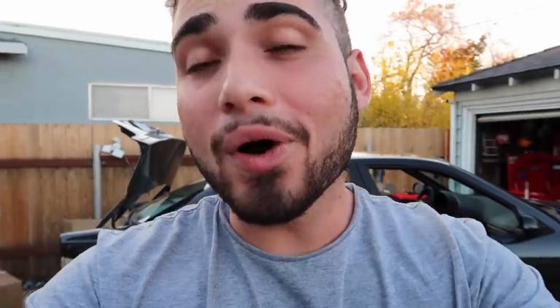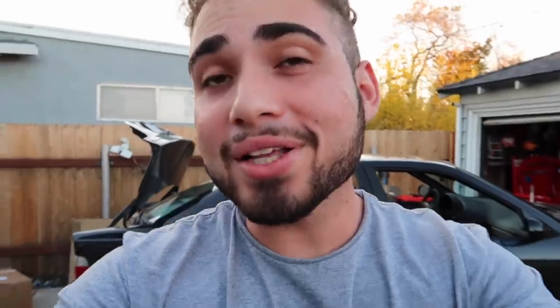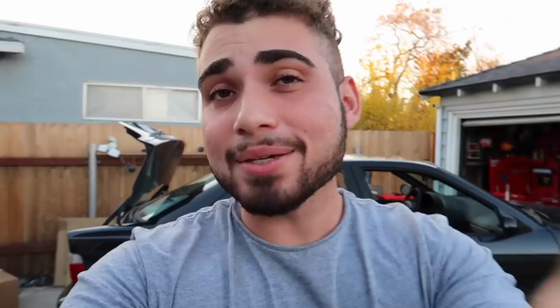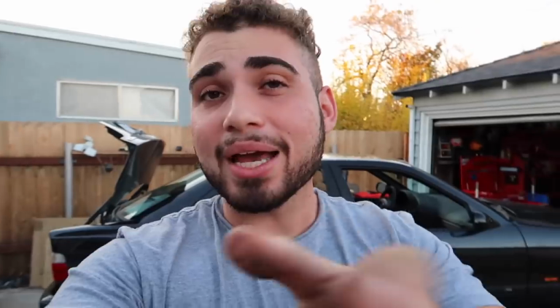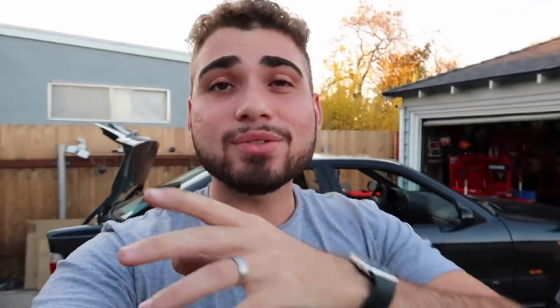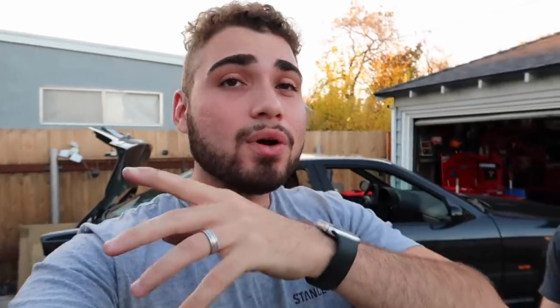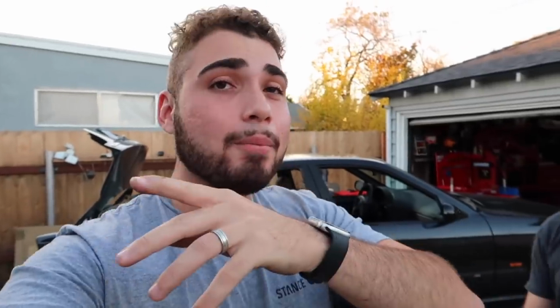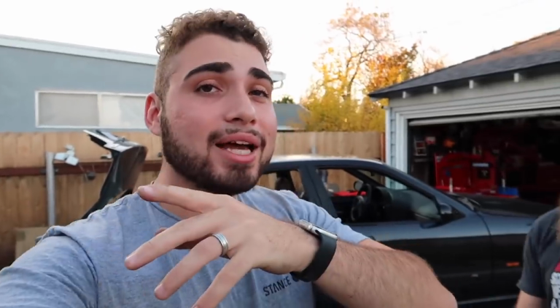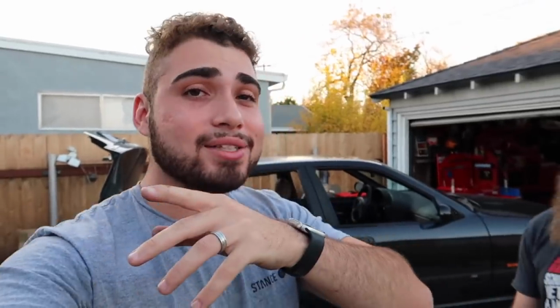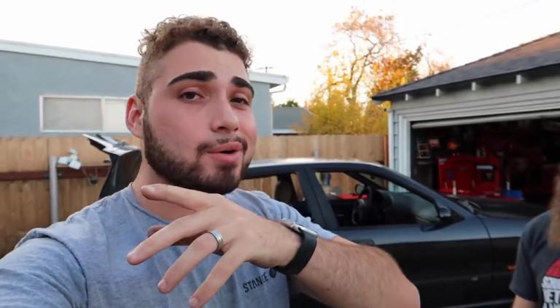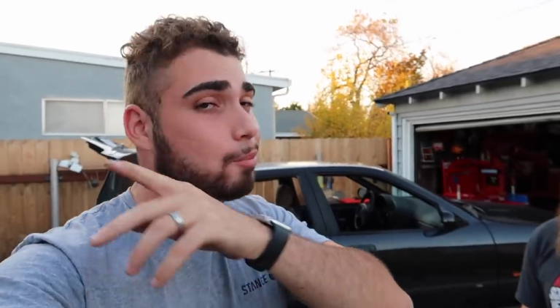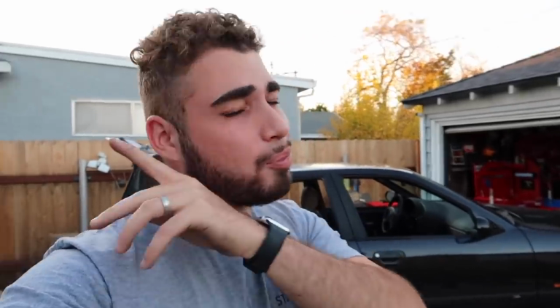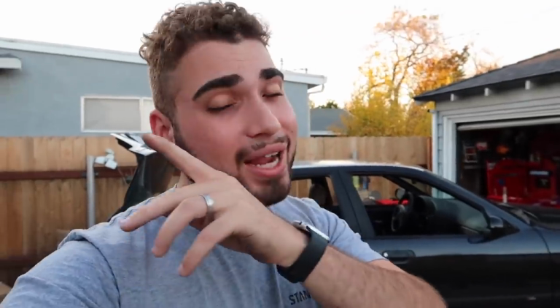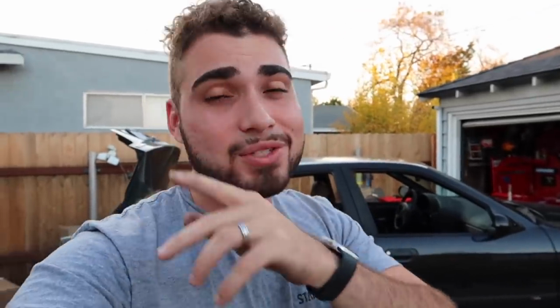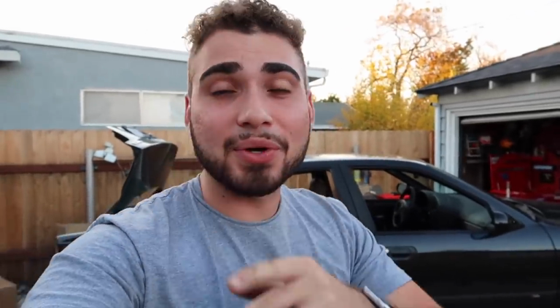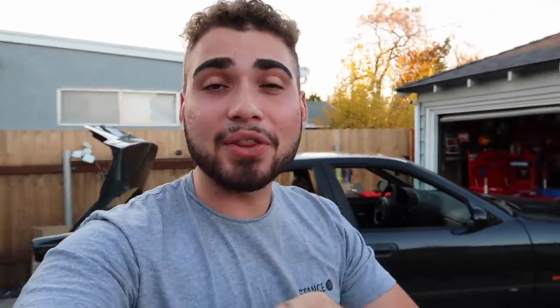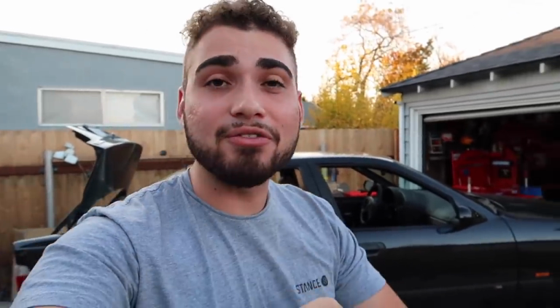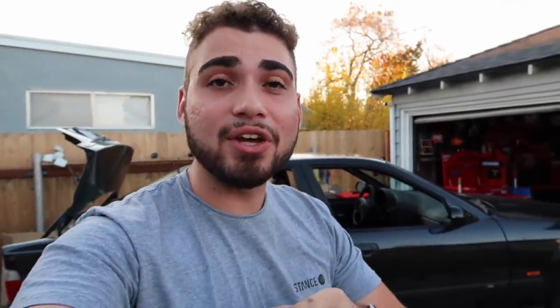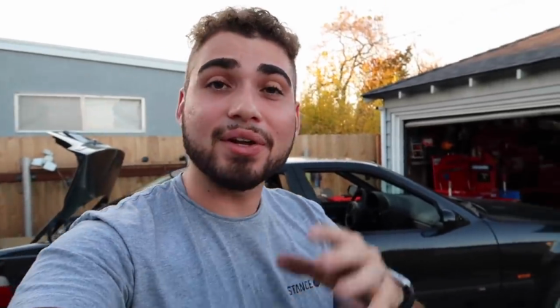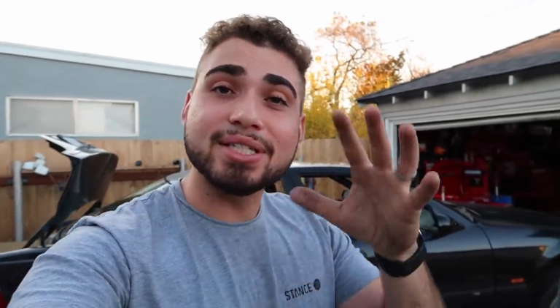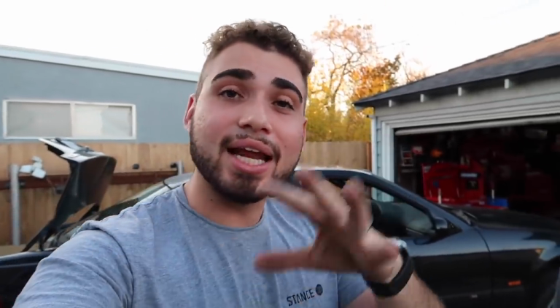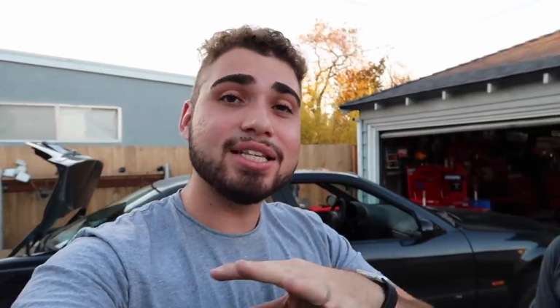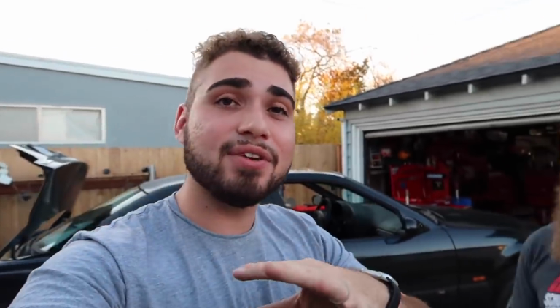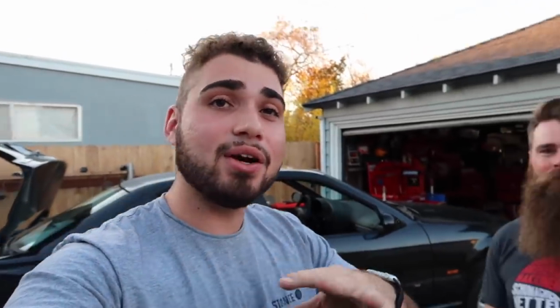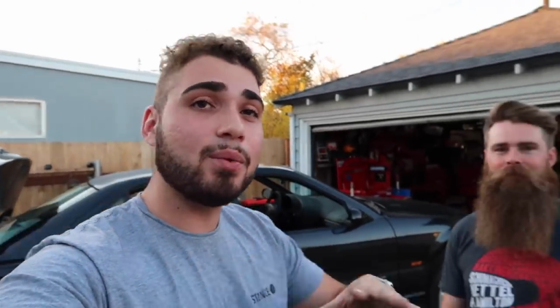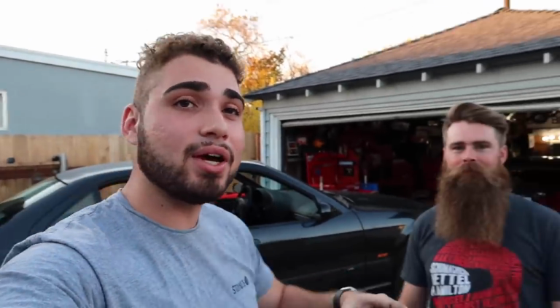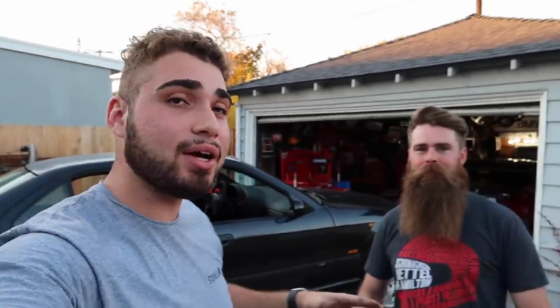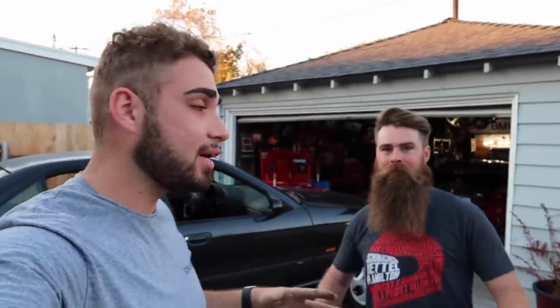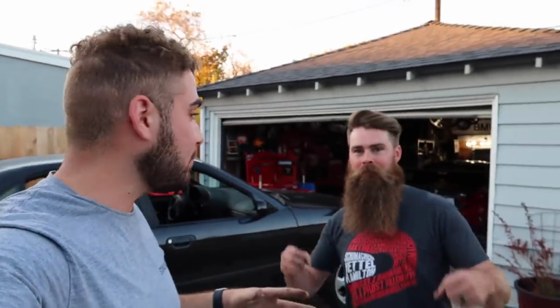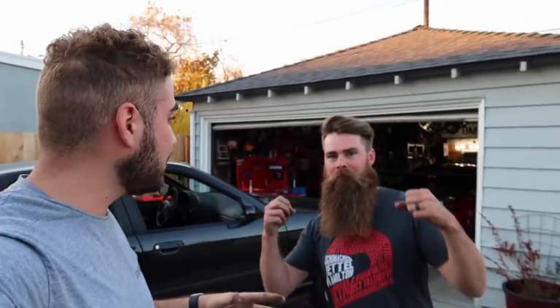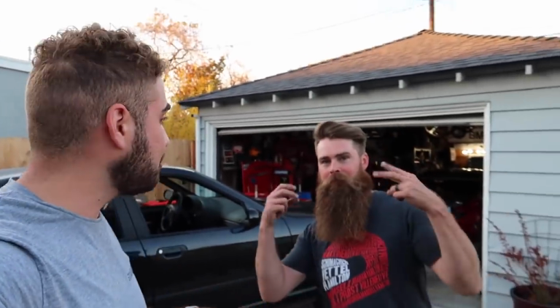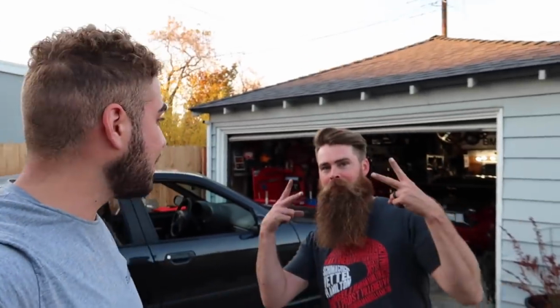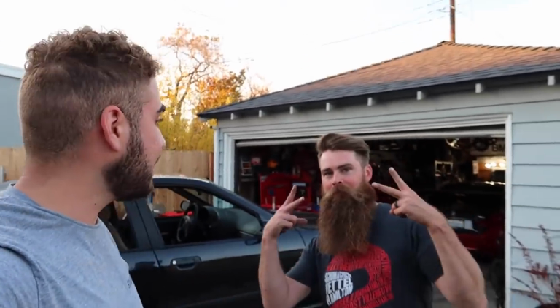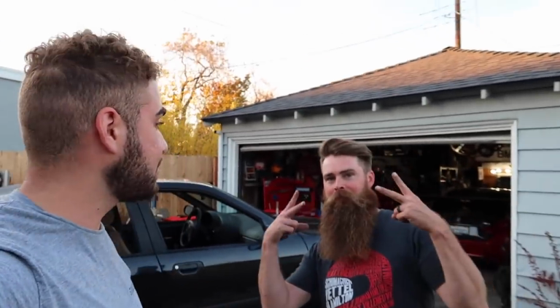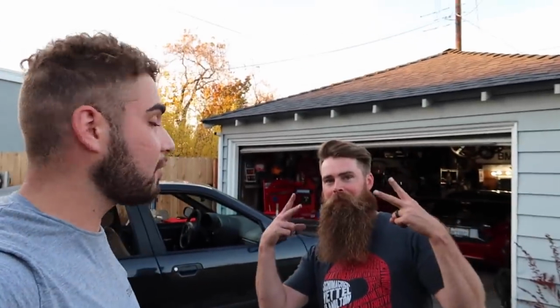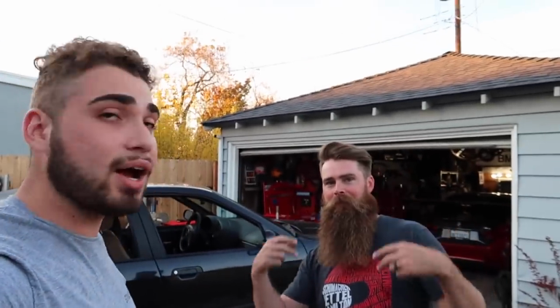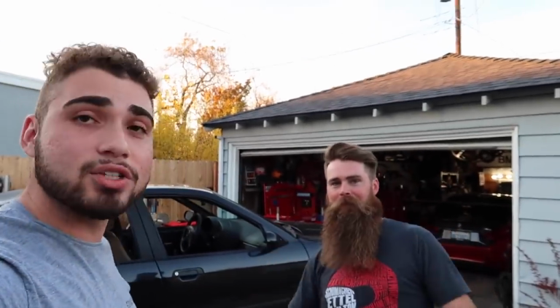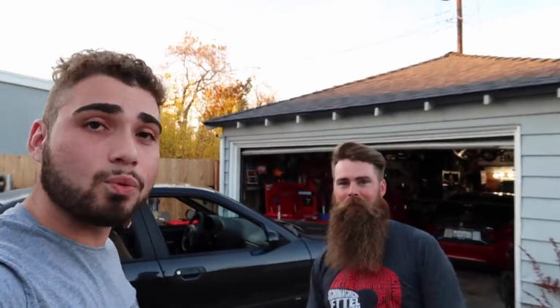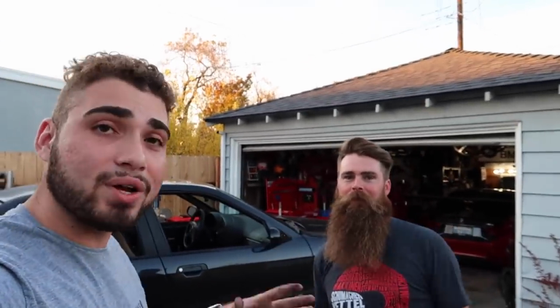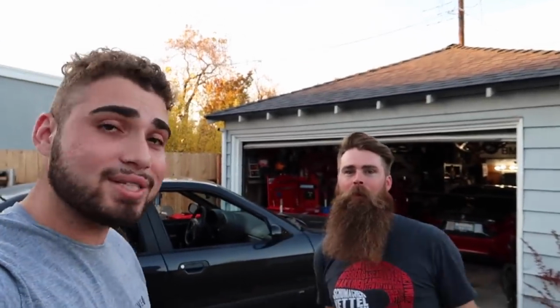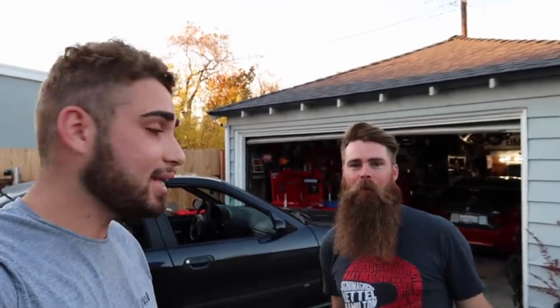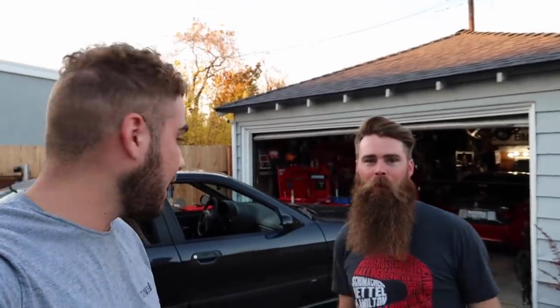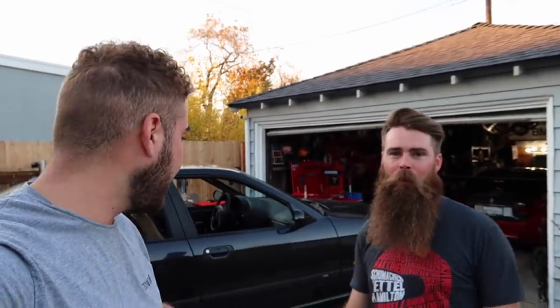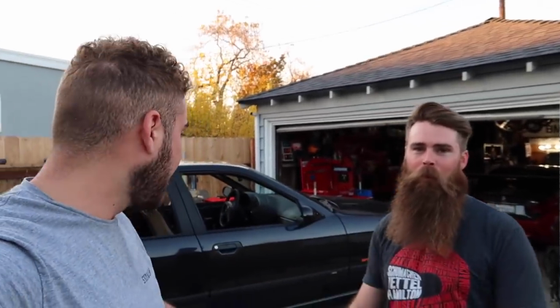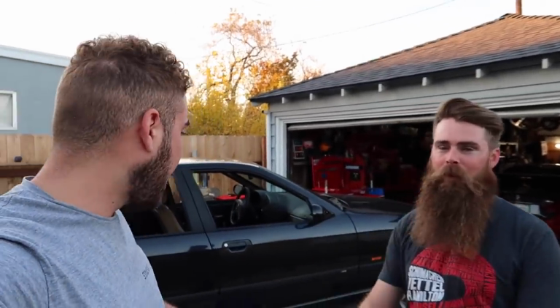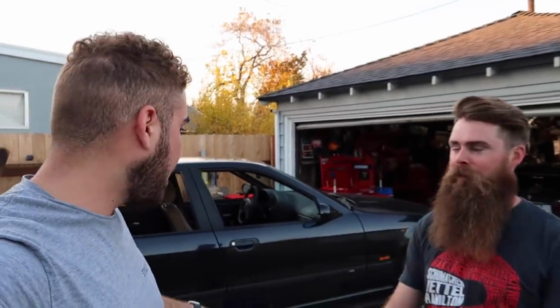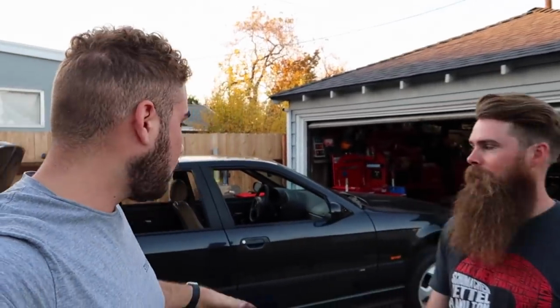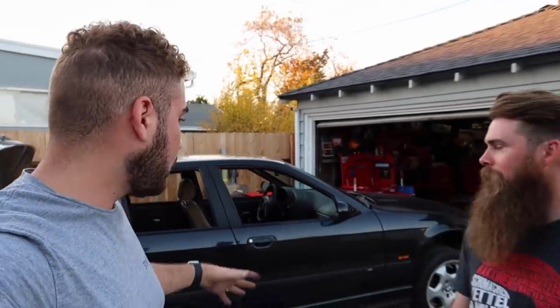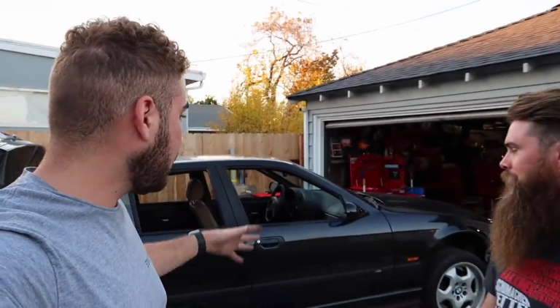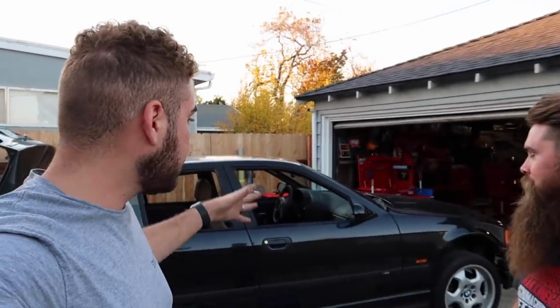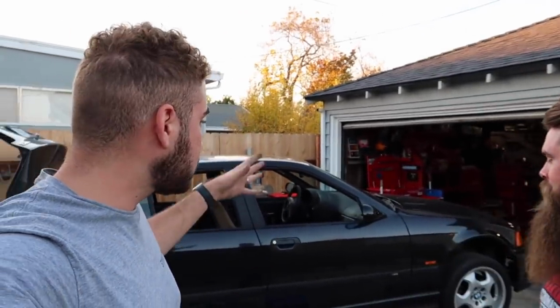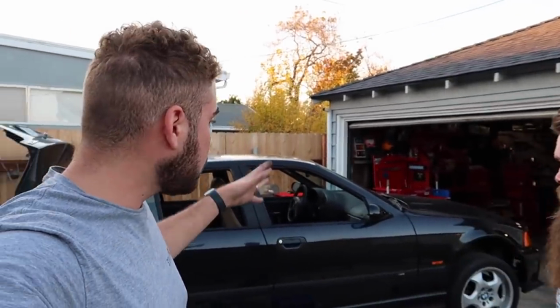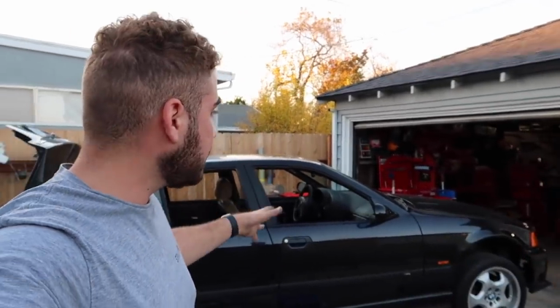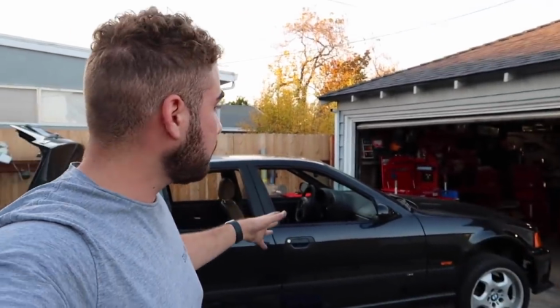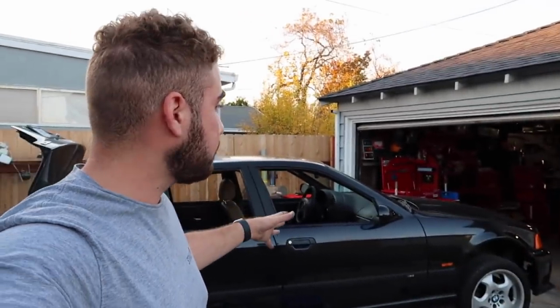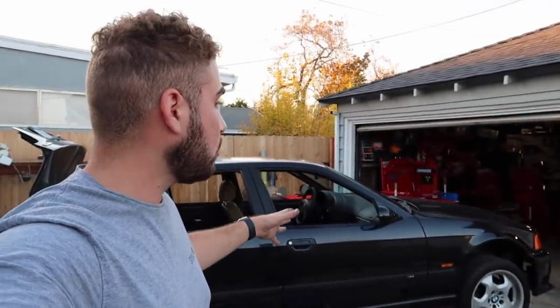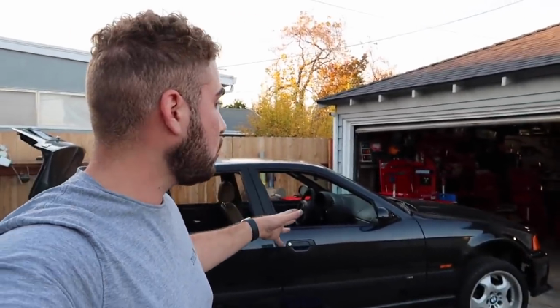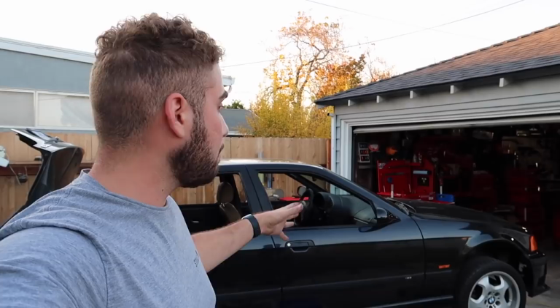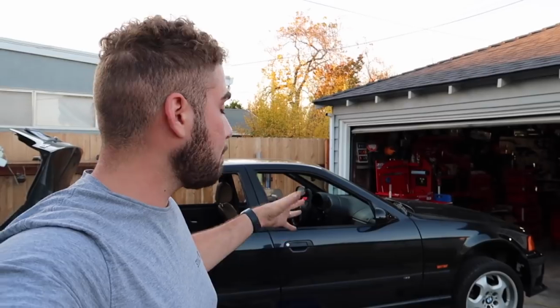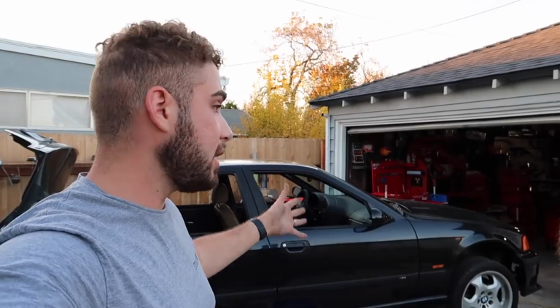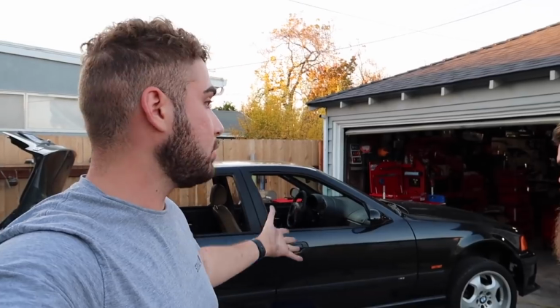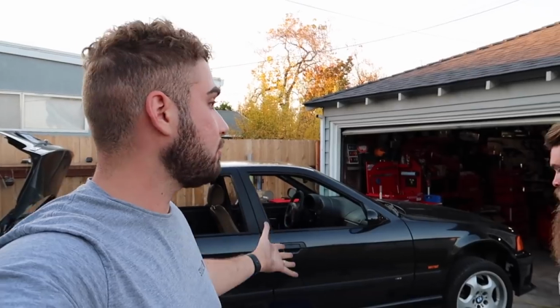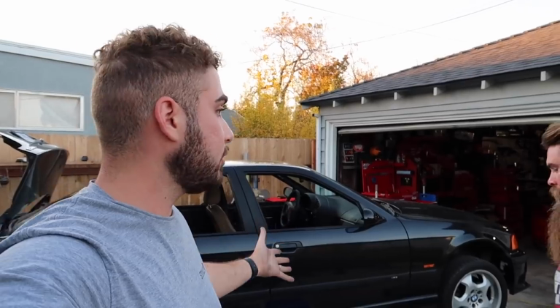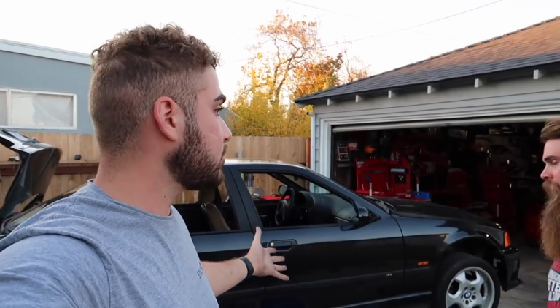What's up guys, welcome back to the show. In today's video, we are here with Blake's Garage once again. We are doing the full manual conversion.